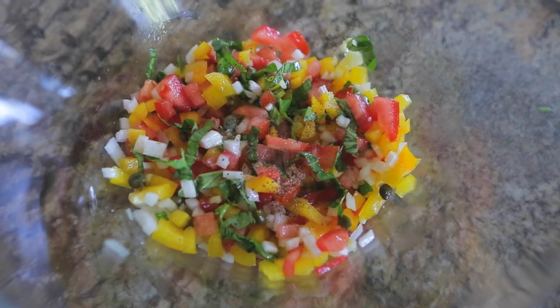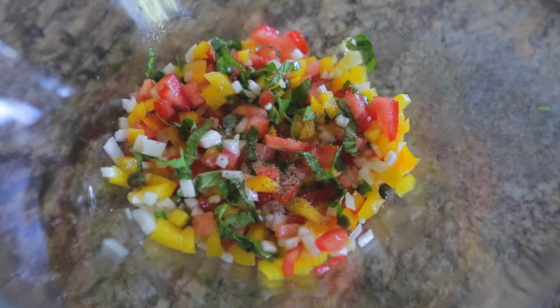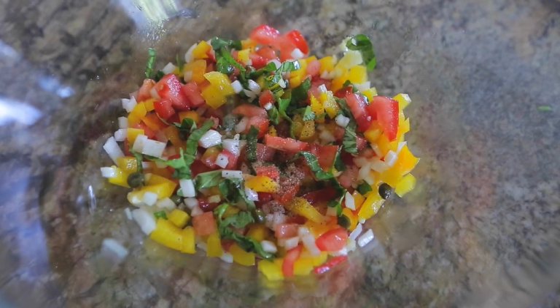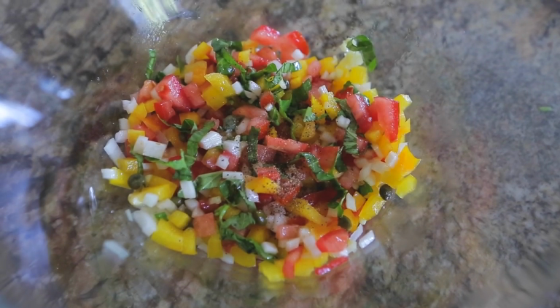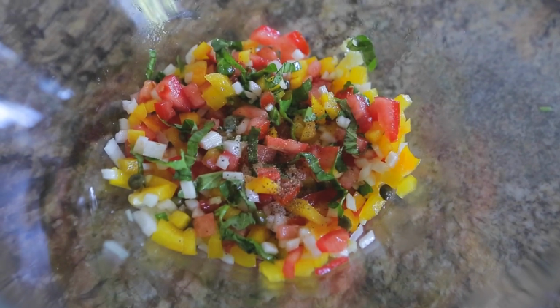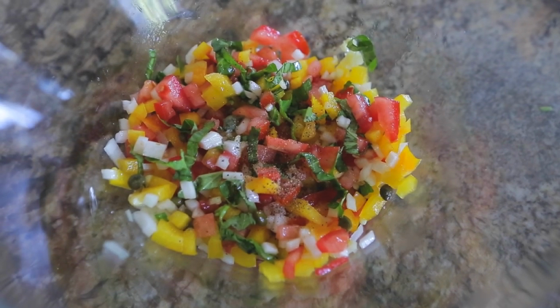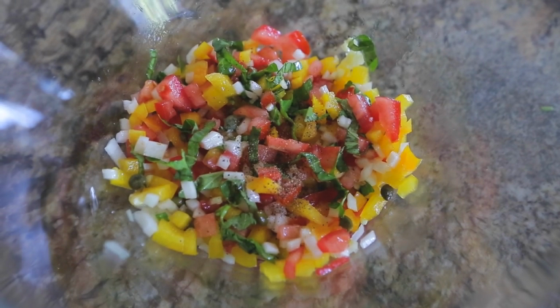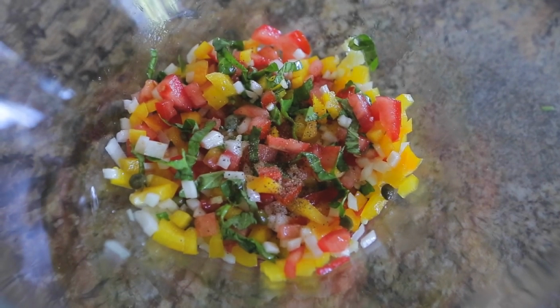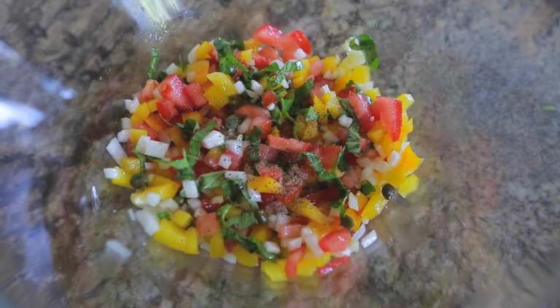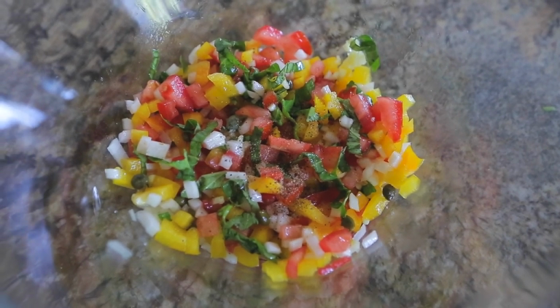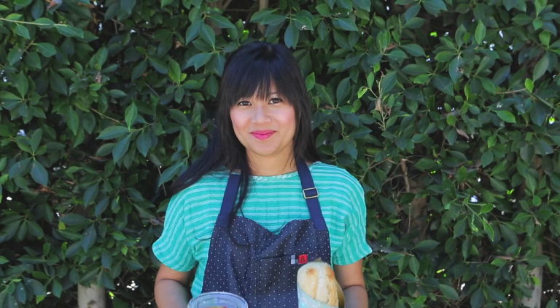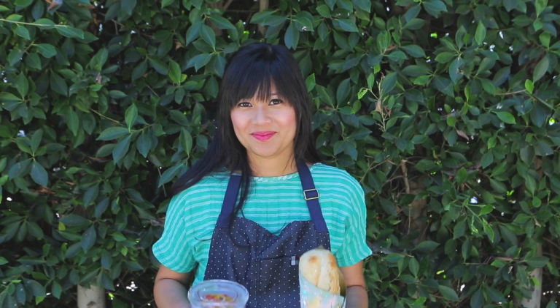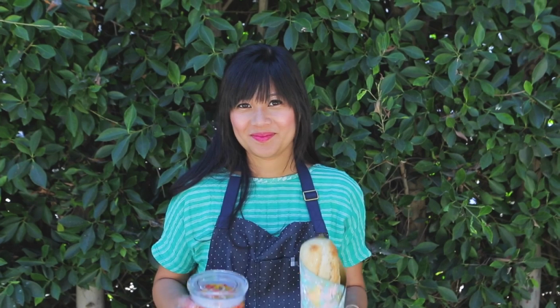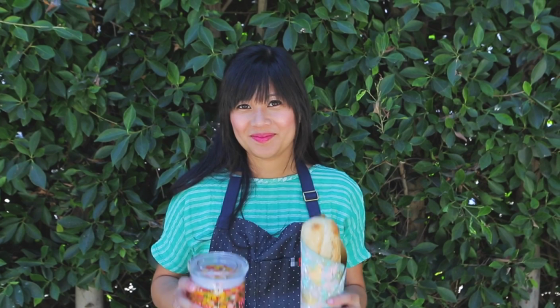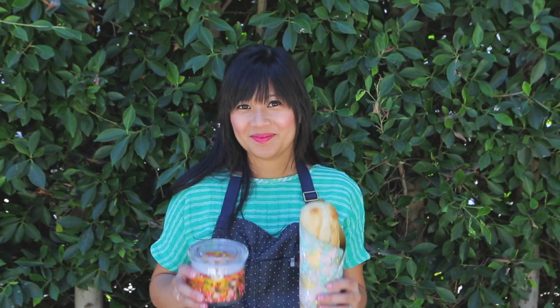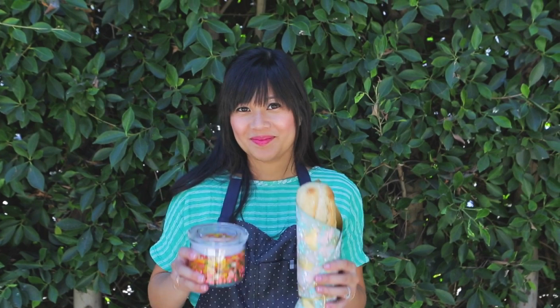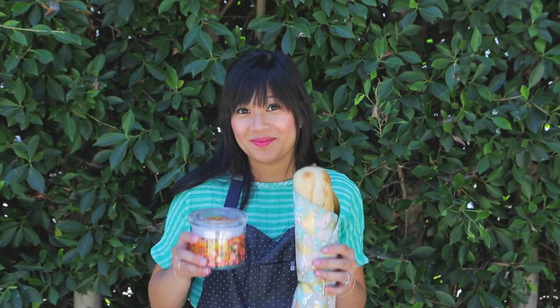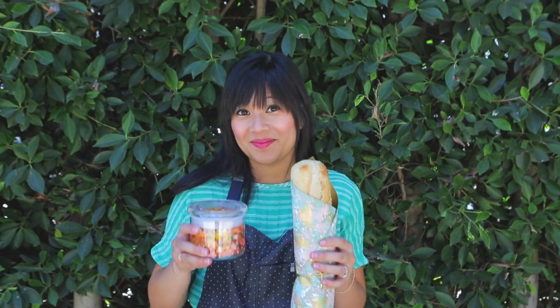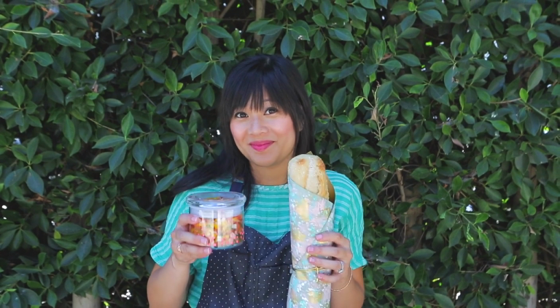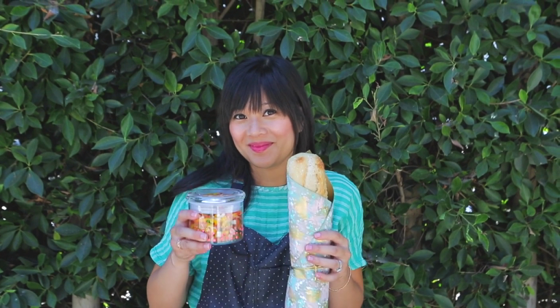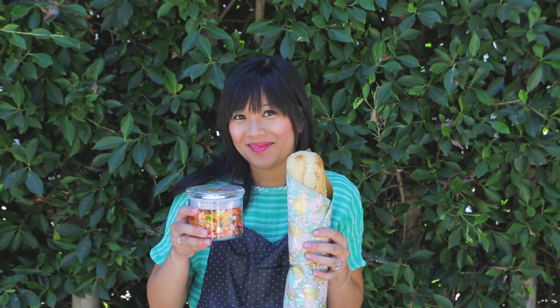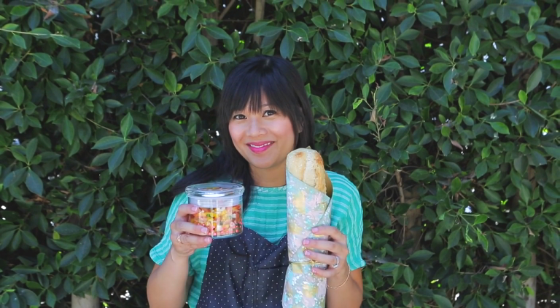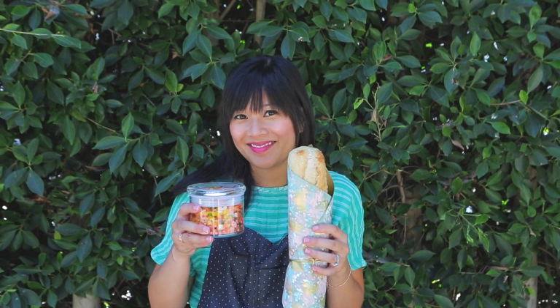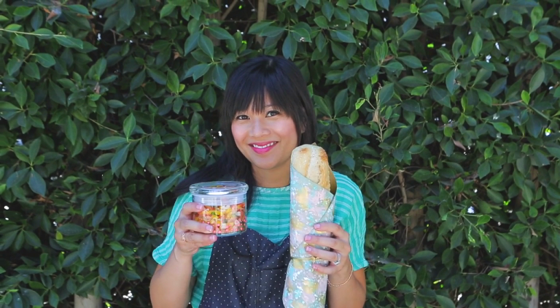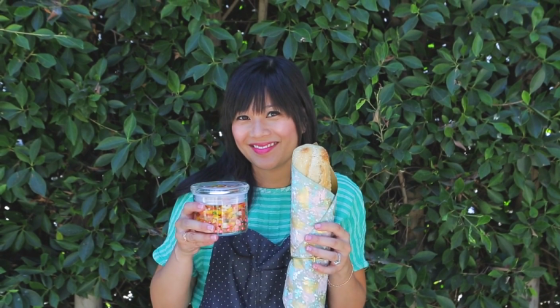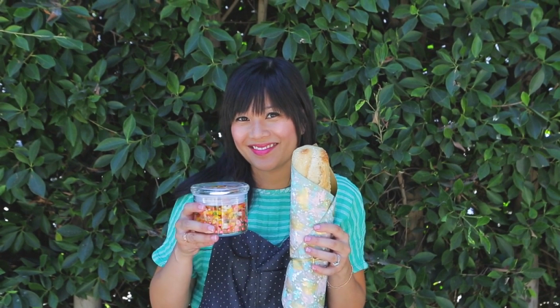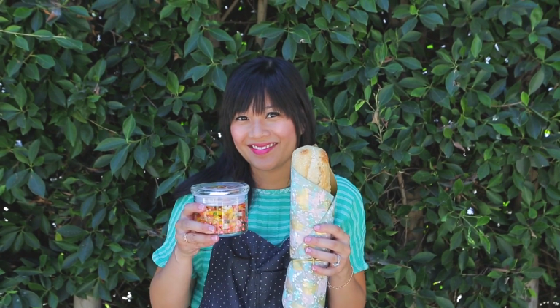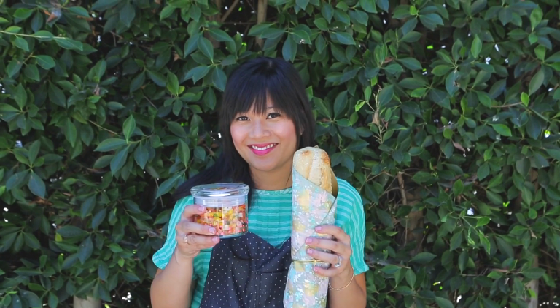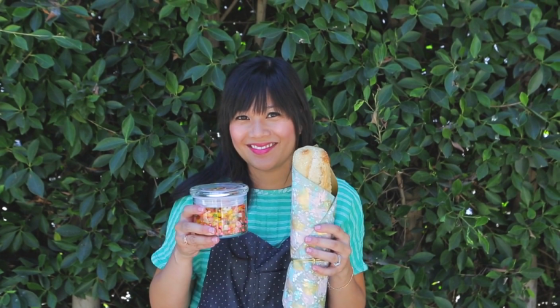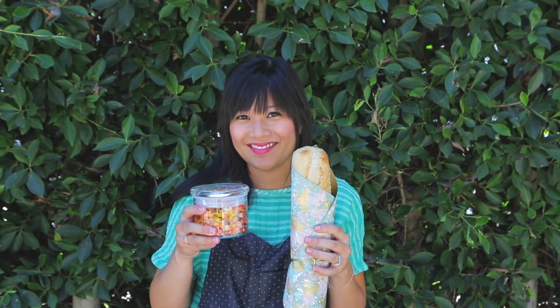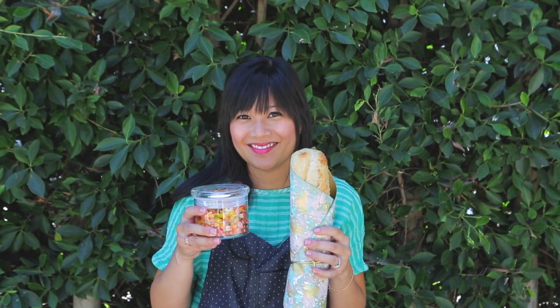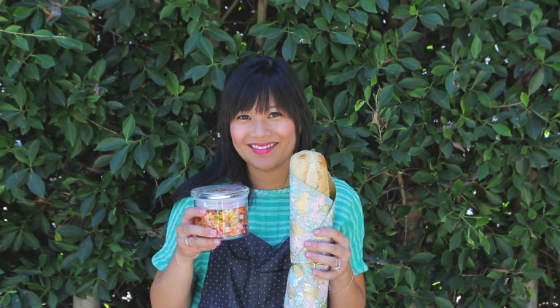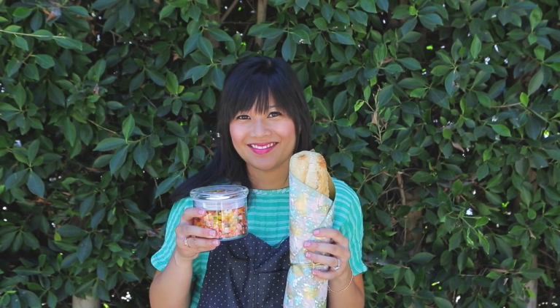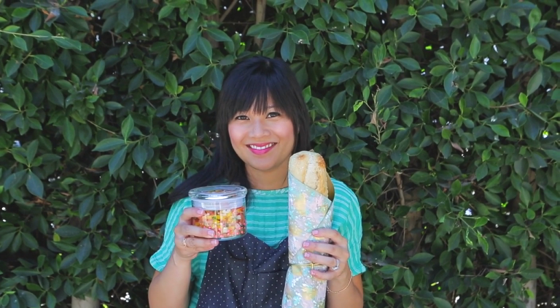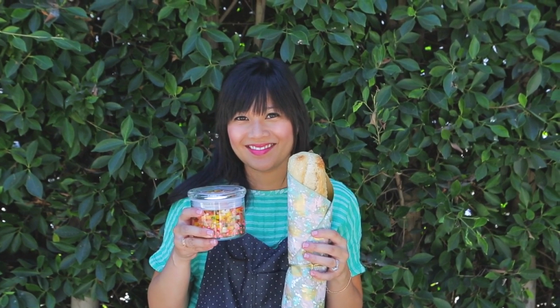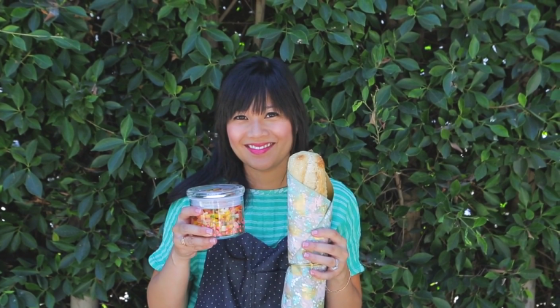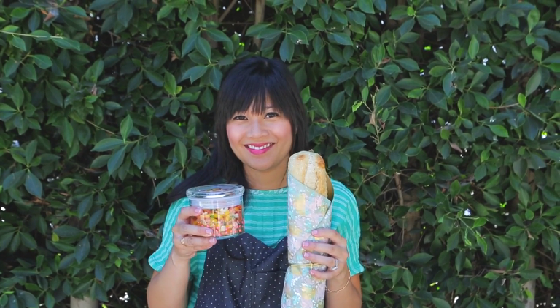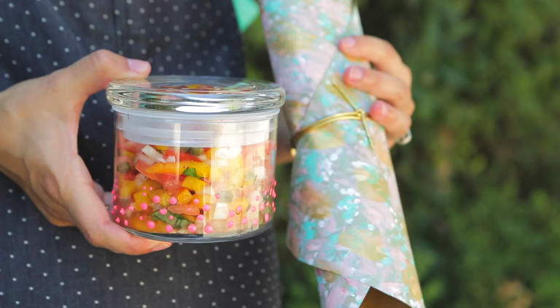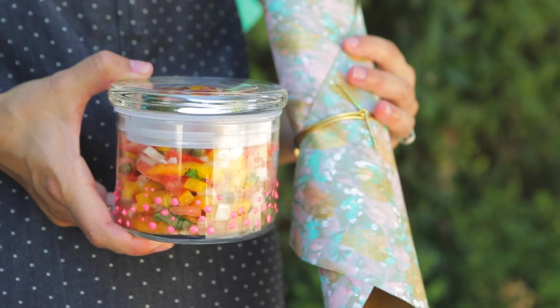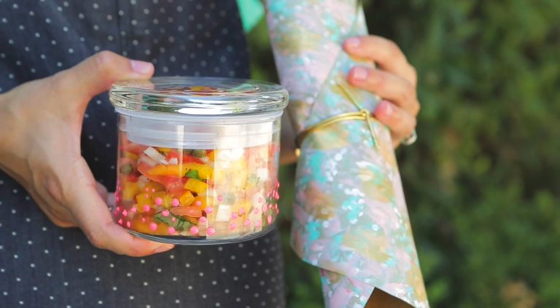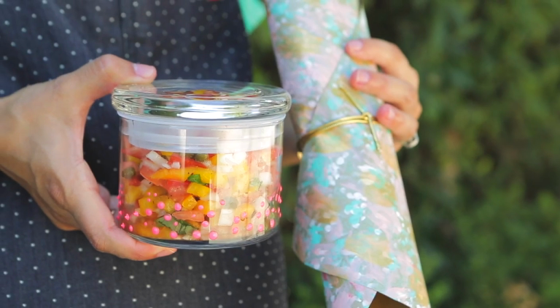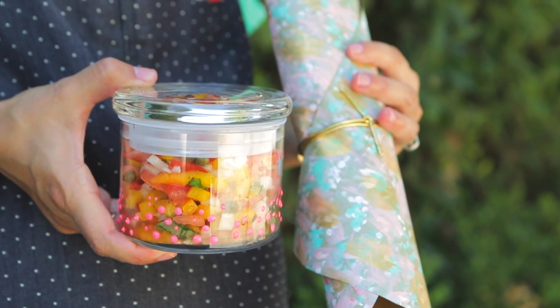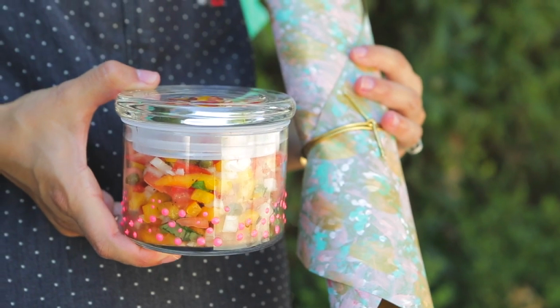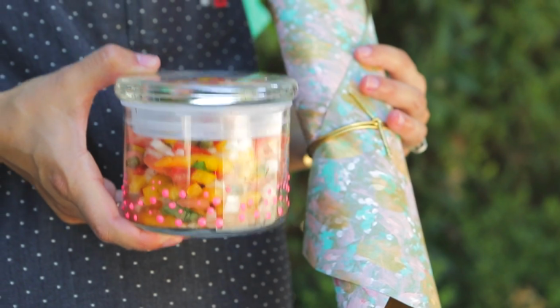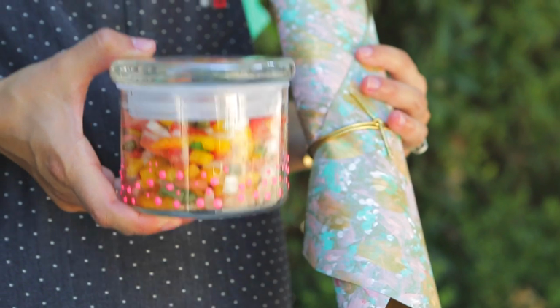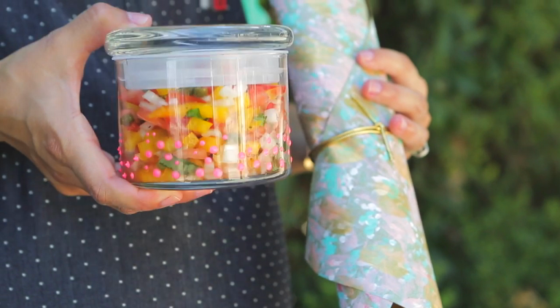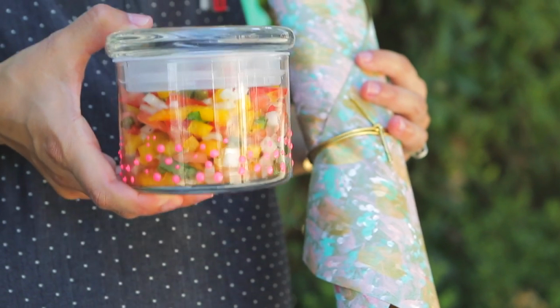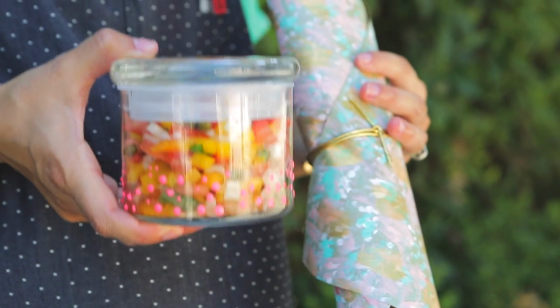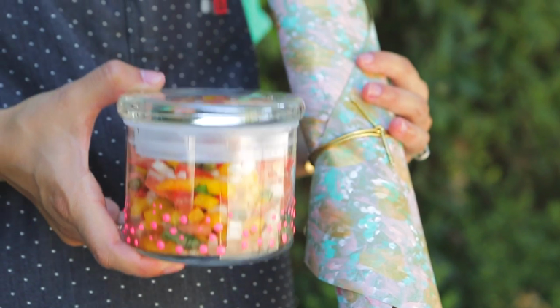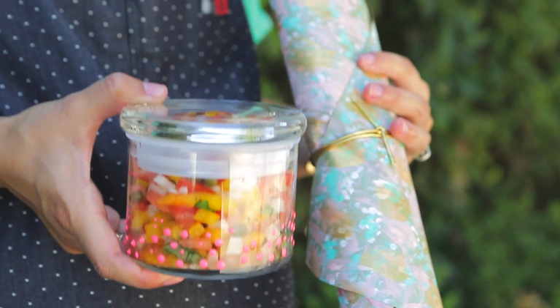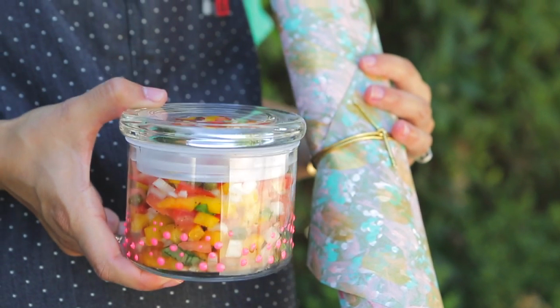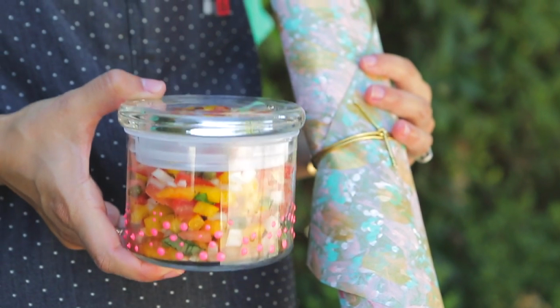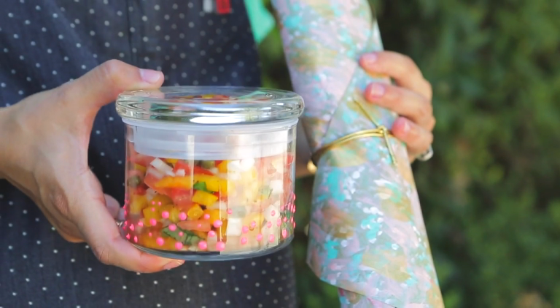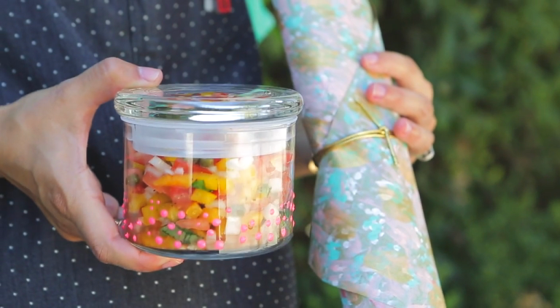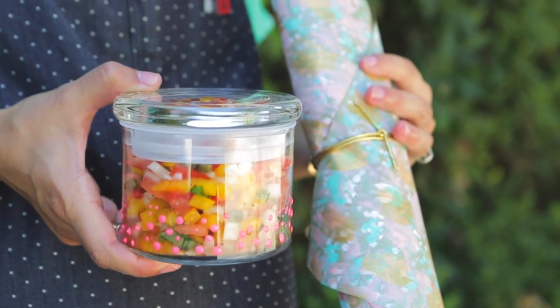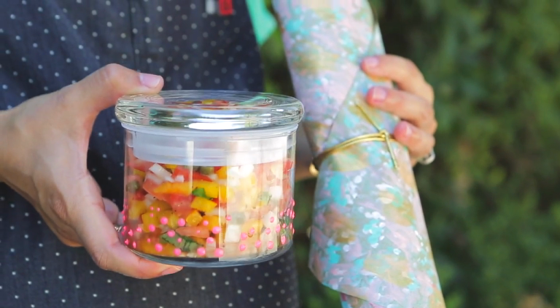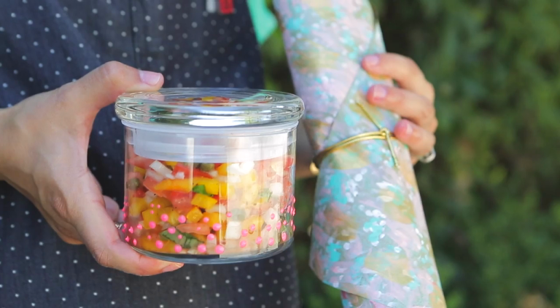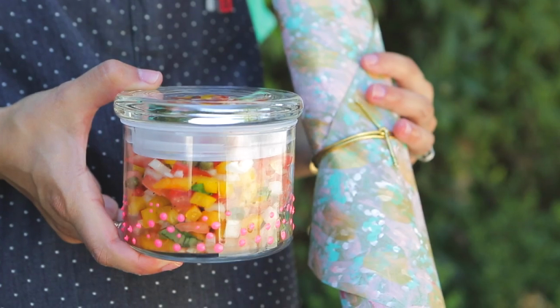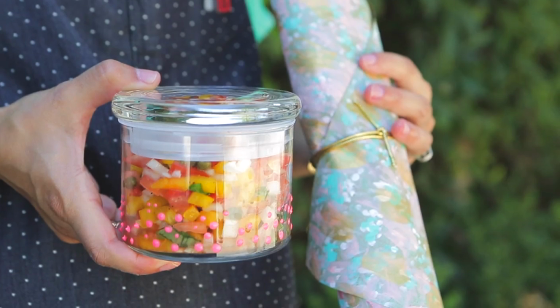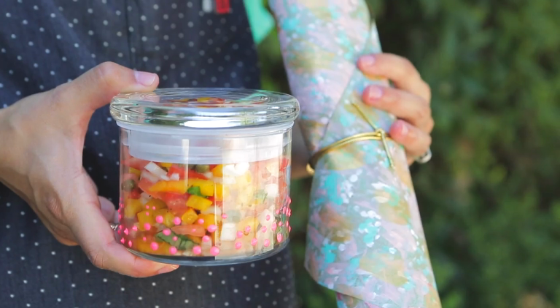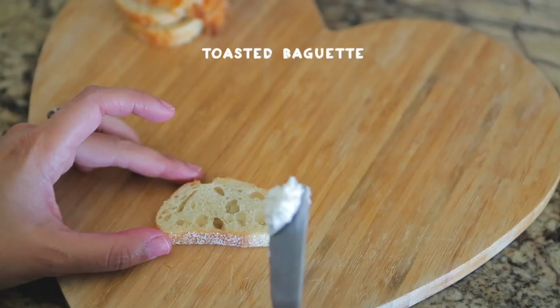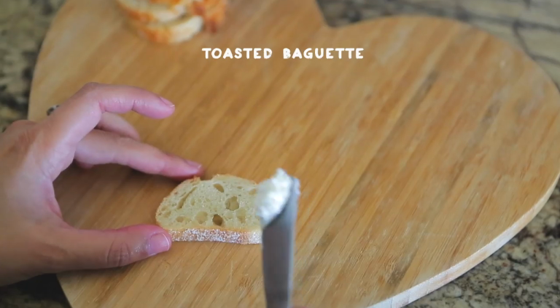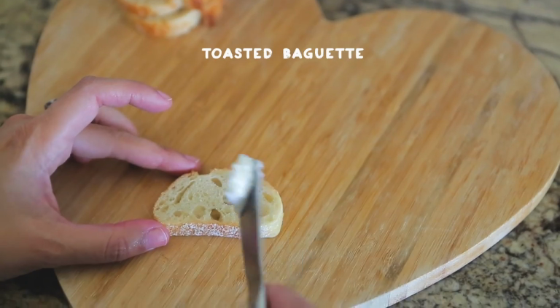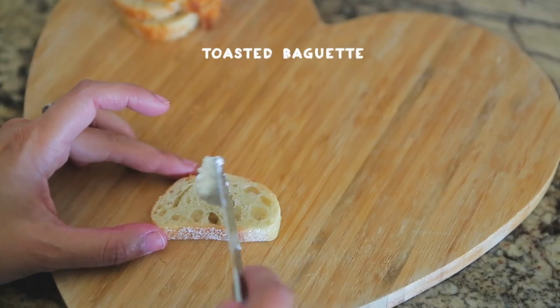Place the mixture into airtight glass jars. I decorated these simply with dots of puffy paint for a little extra touch of detail.